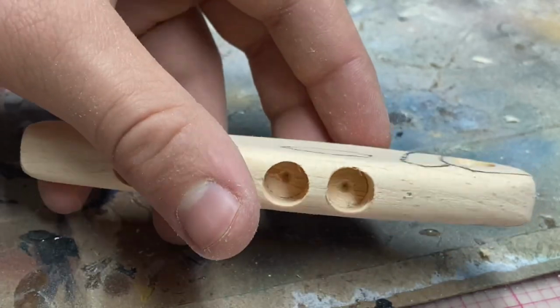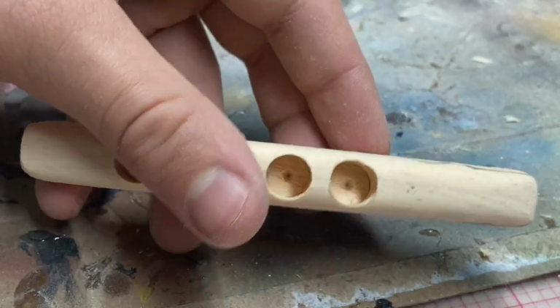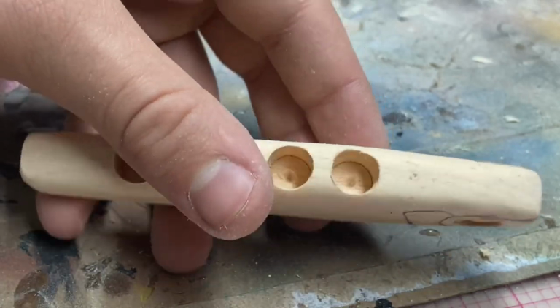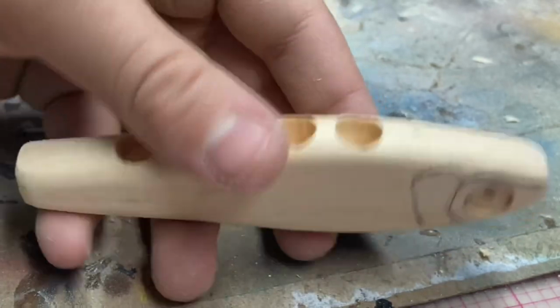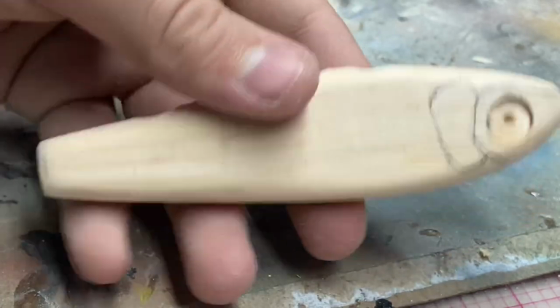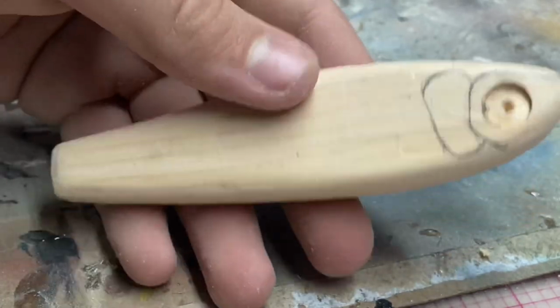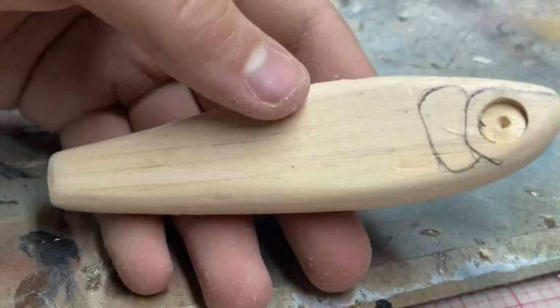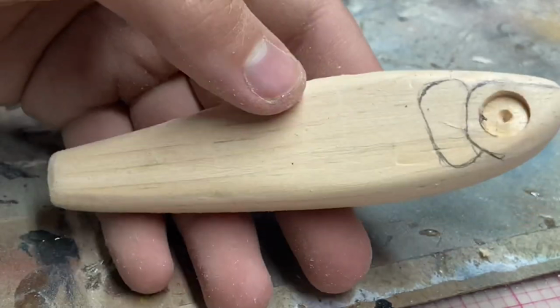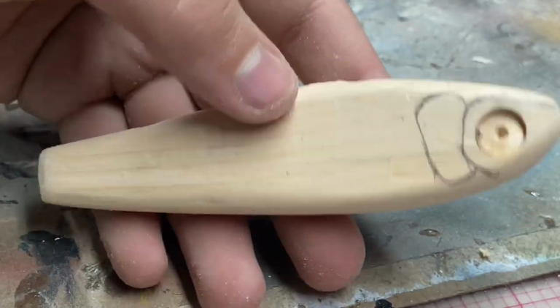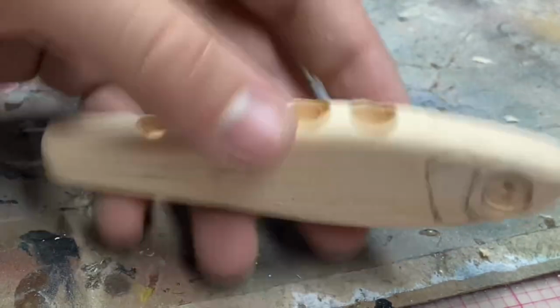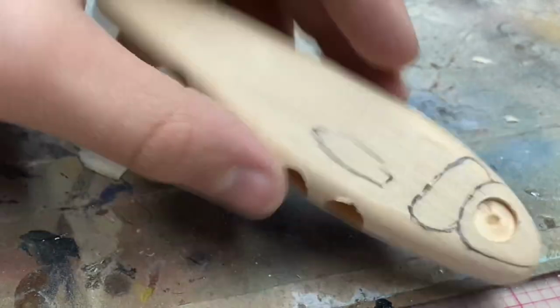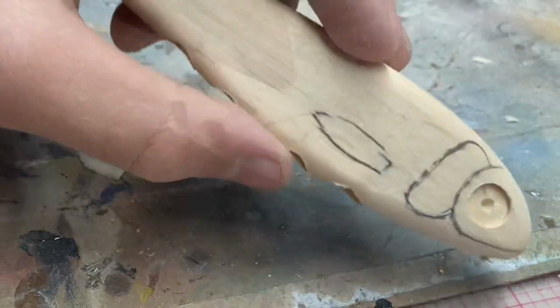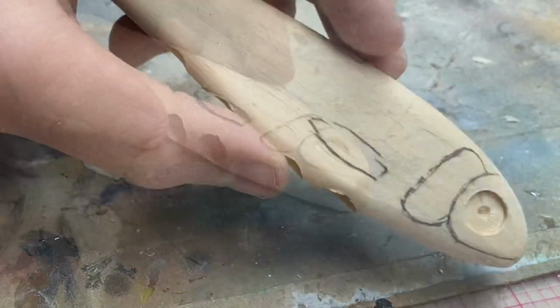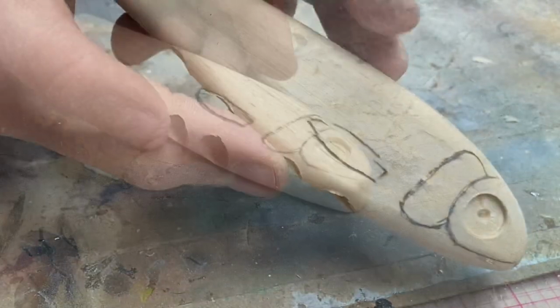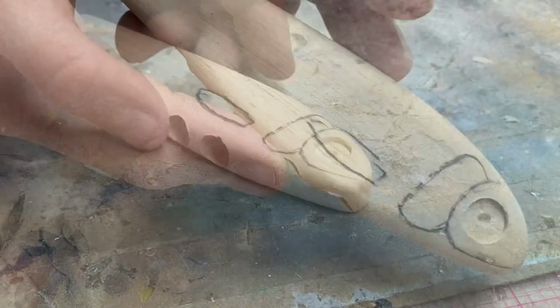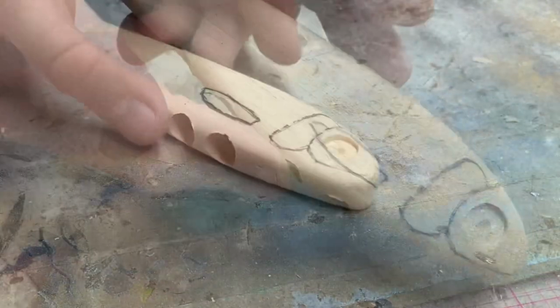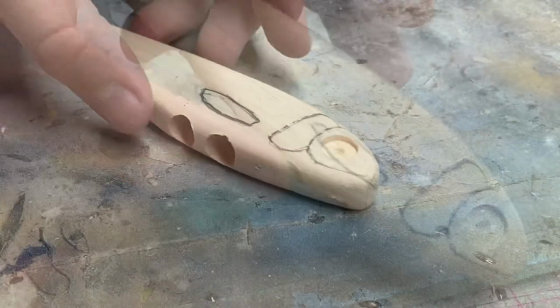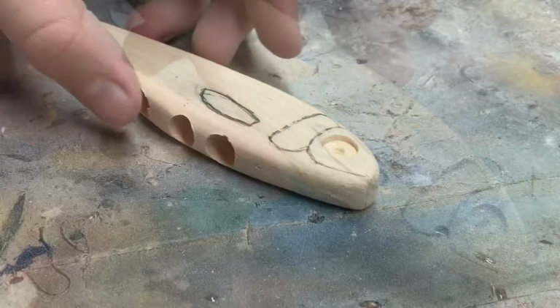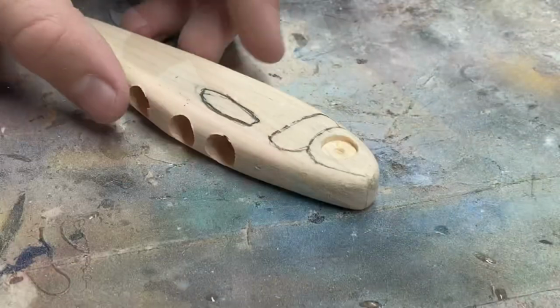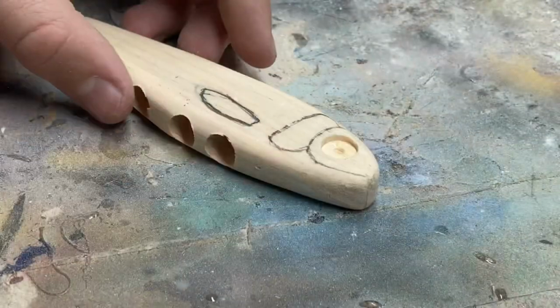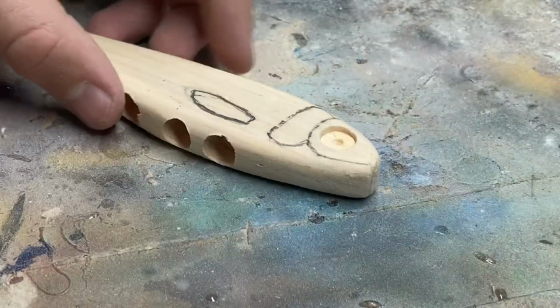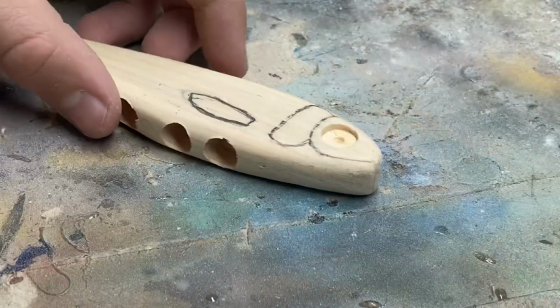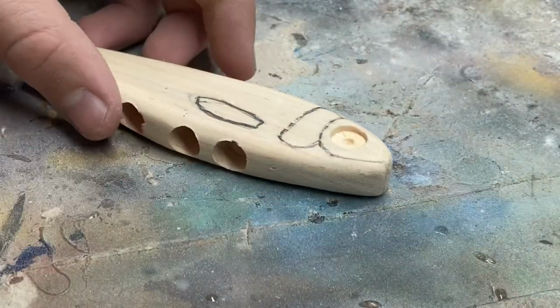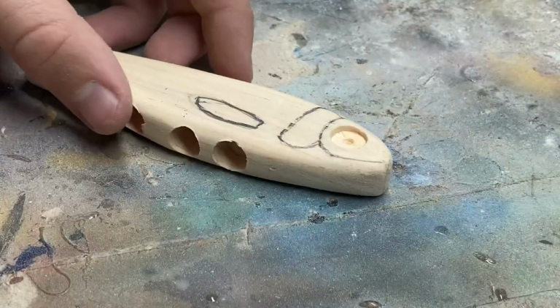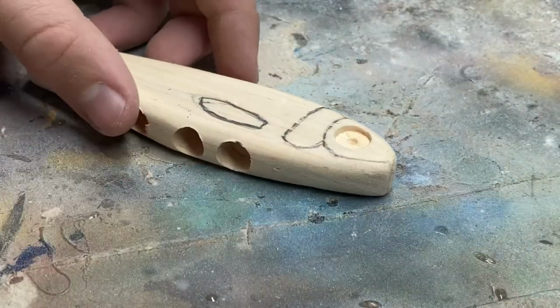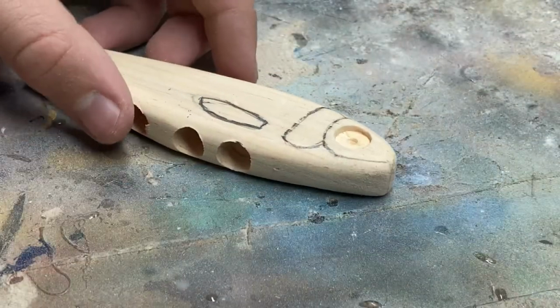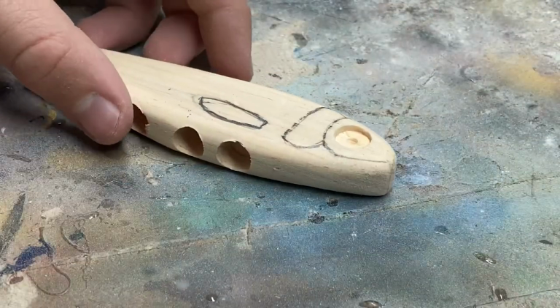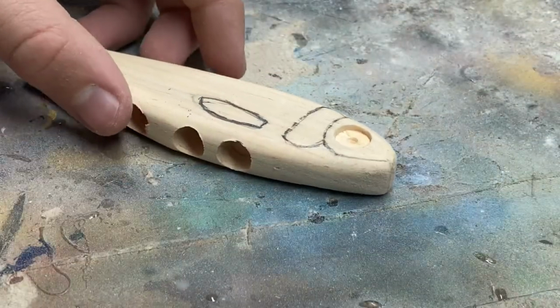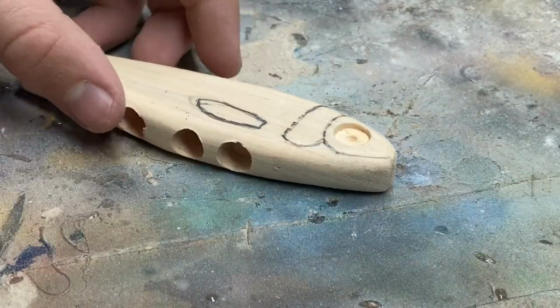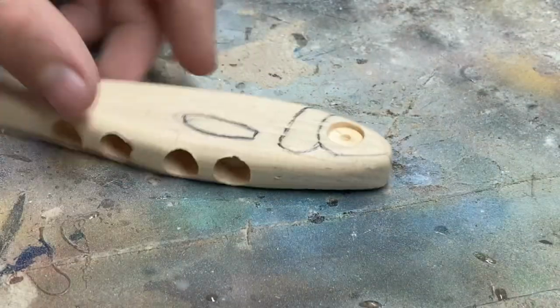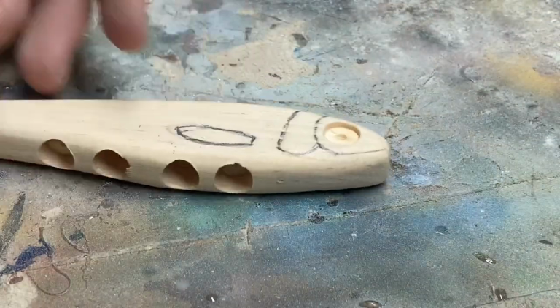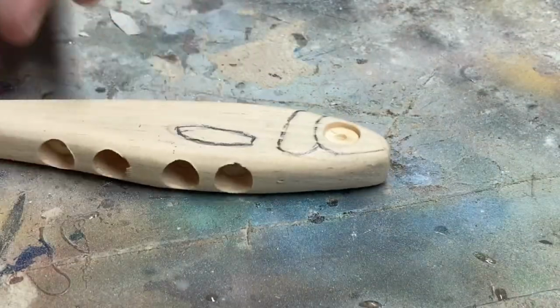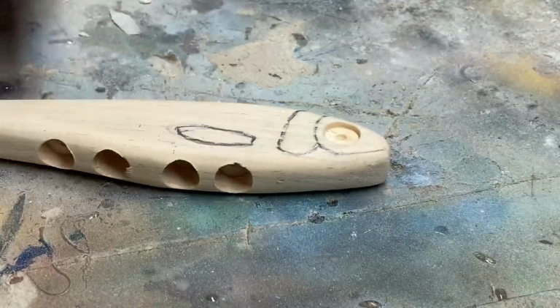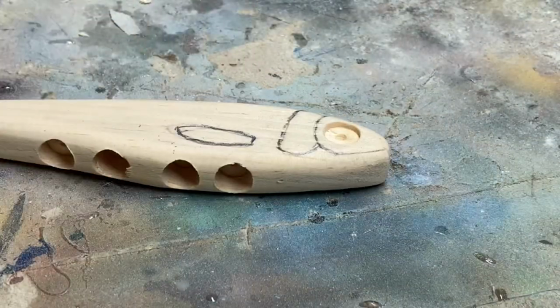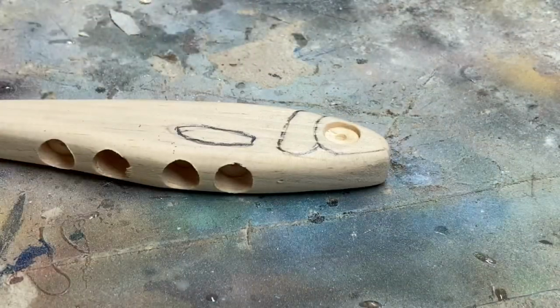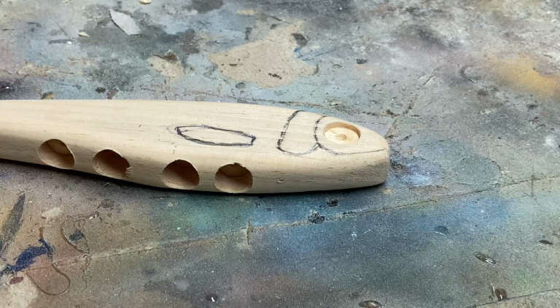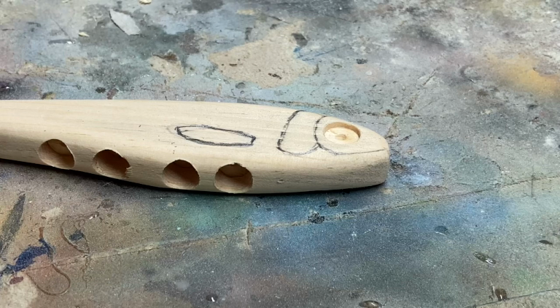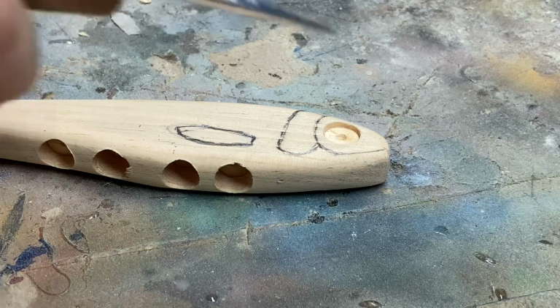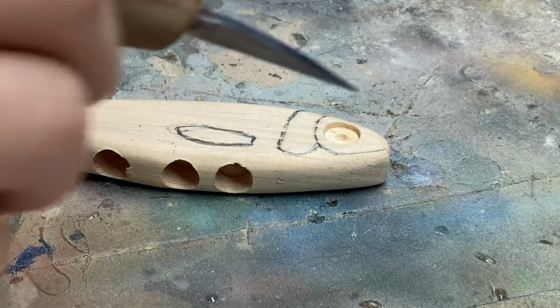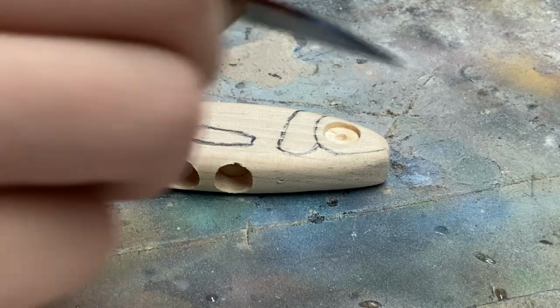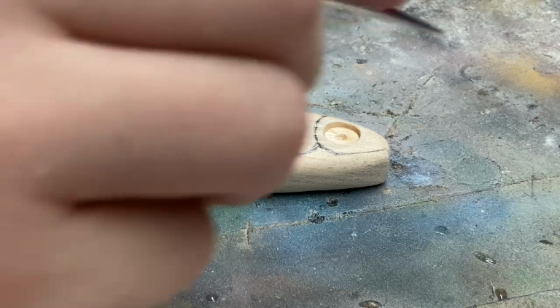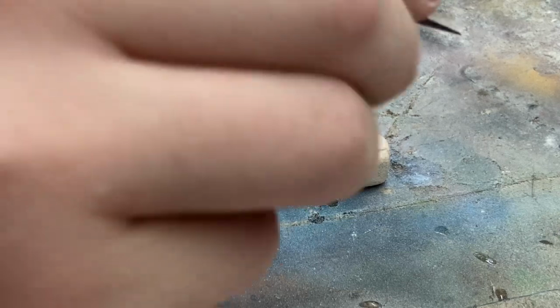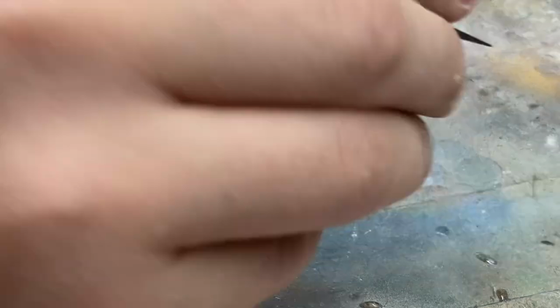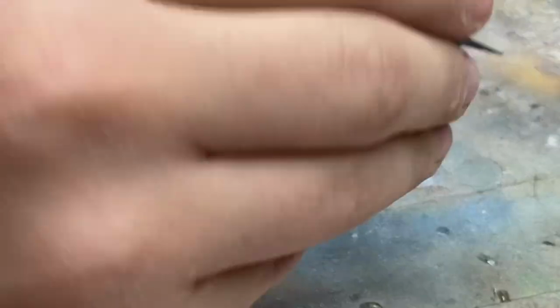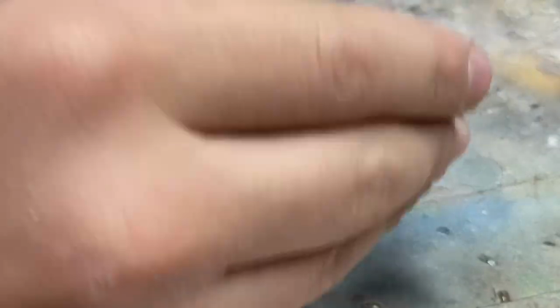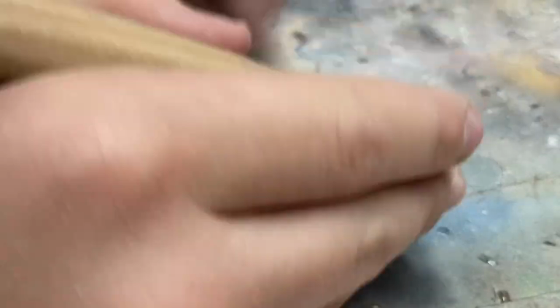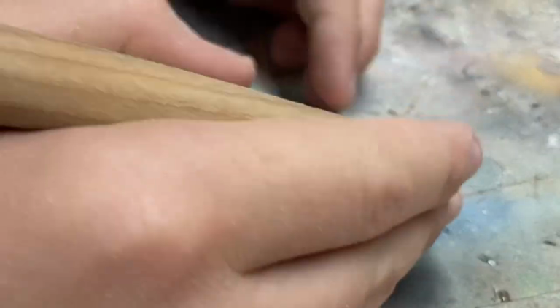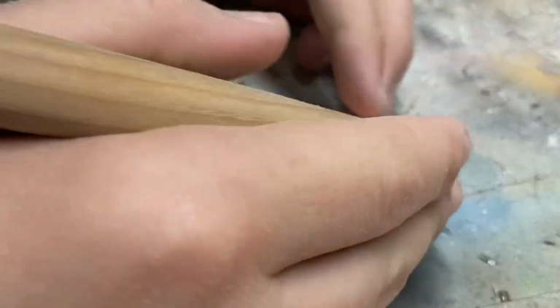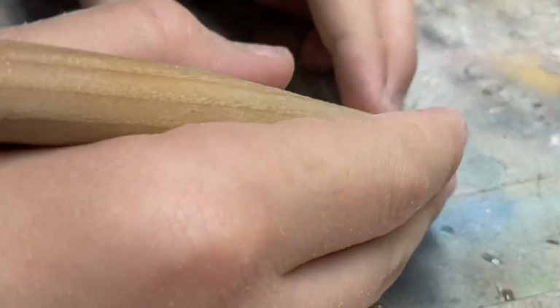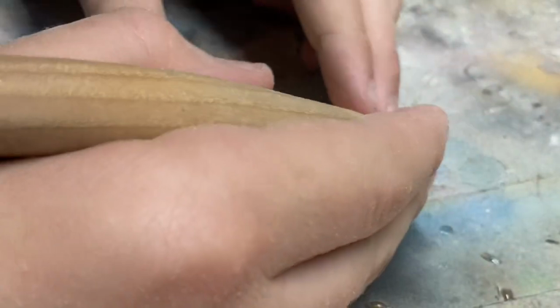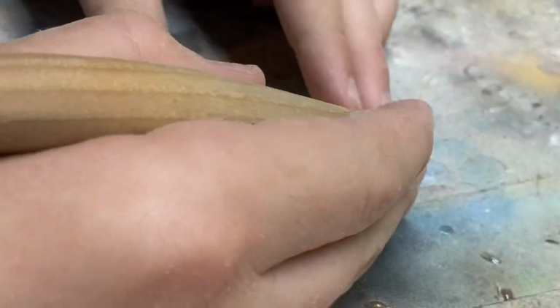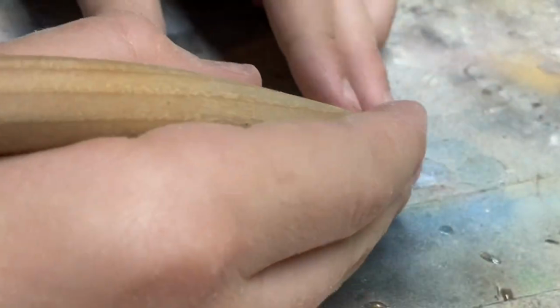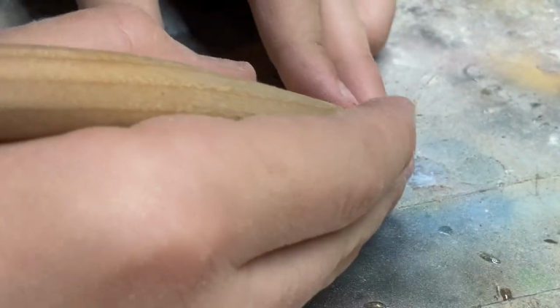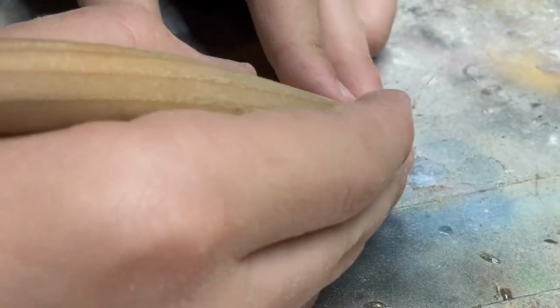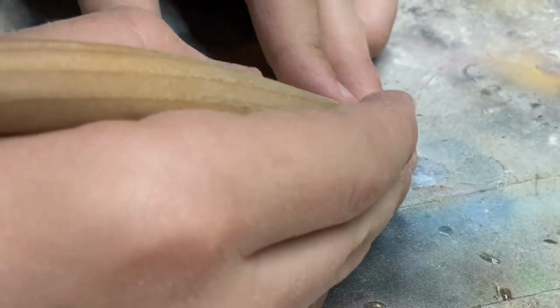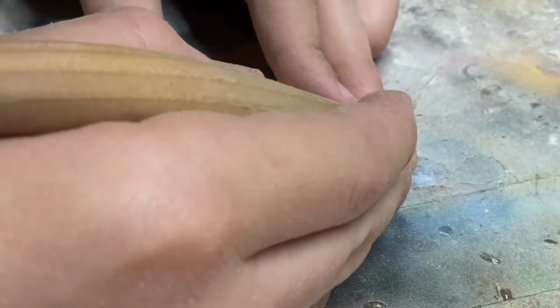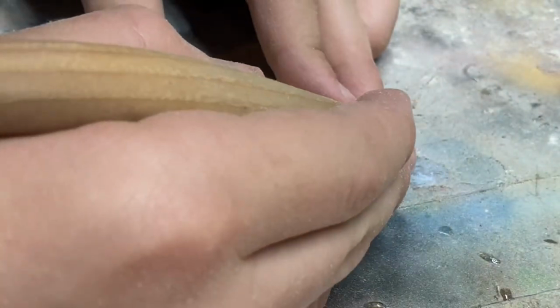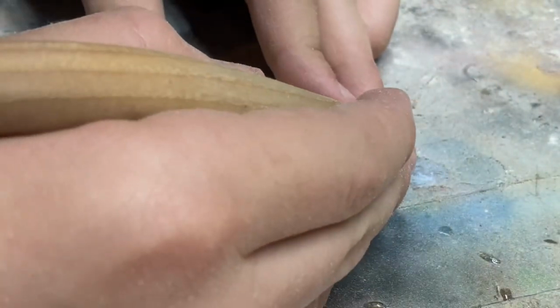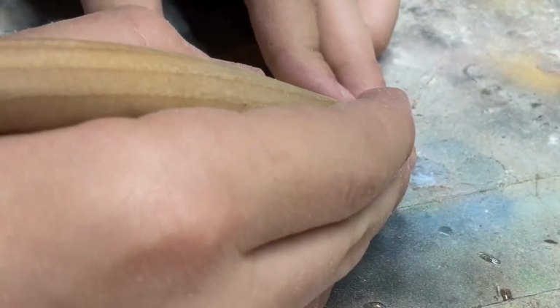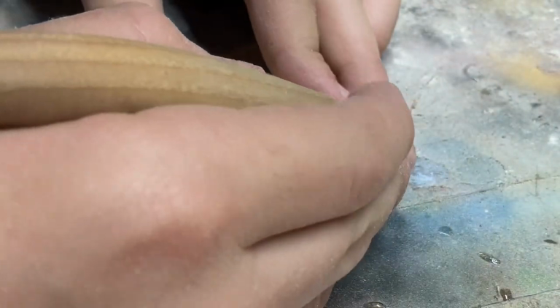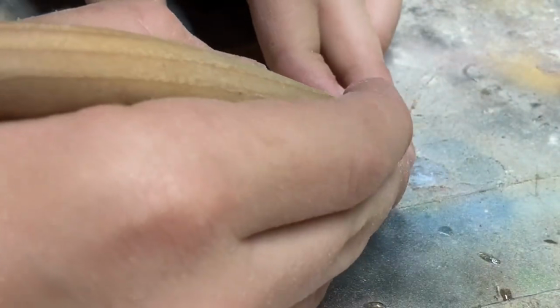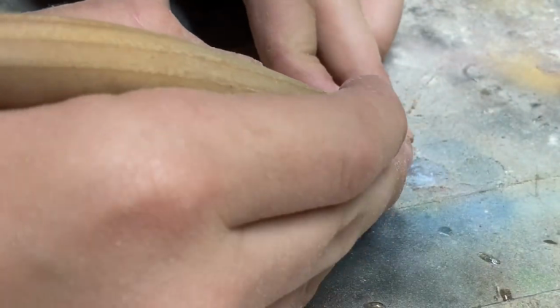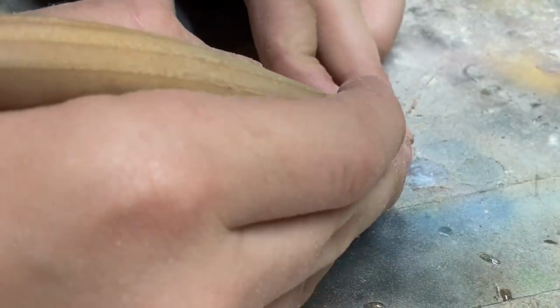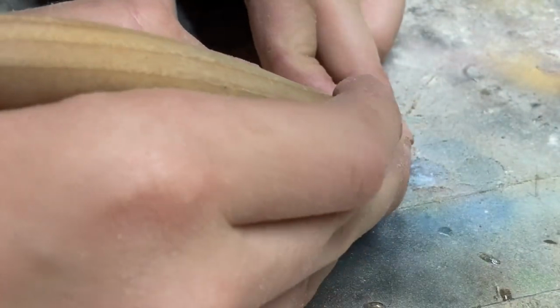I'm also going to do some side fins. So the first thing I'm going to do is score.